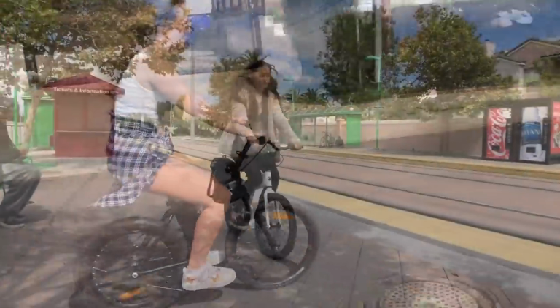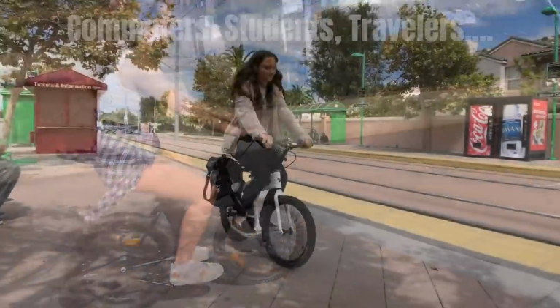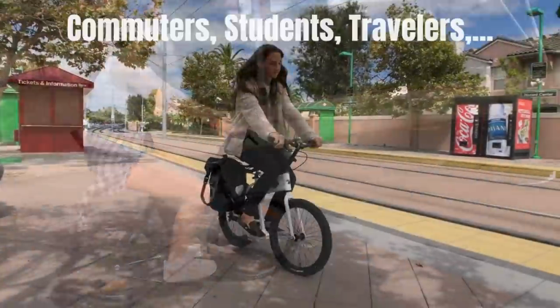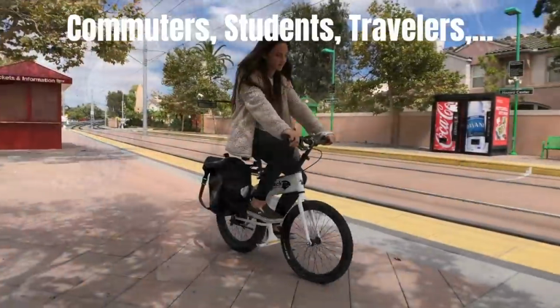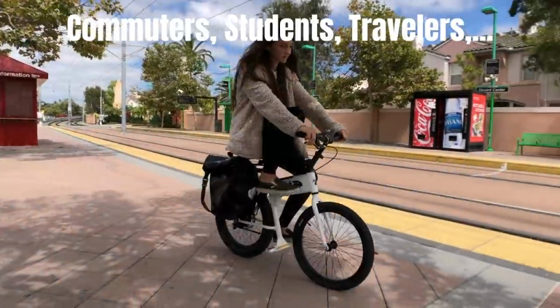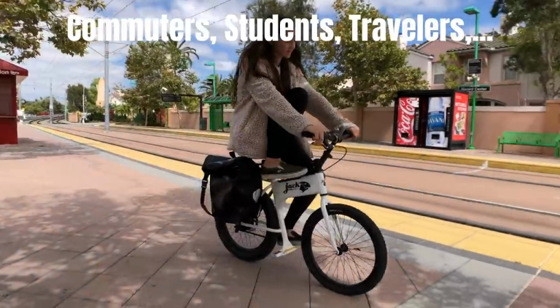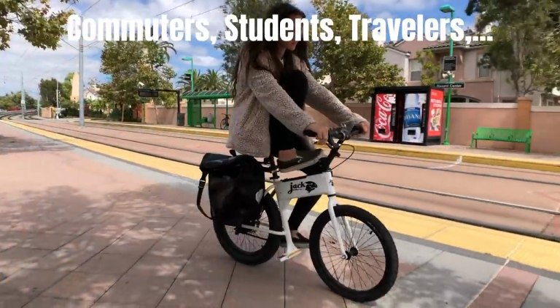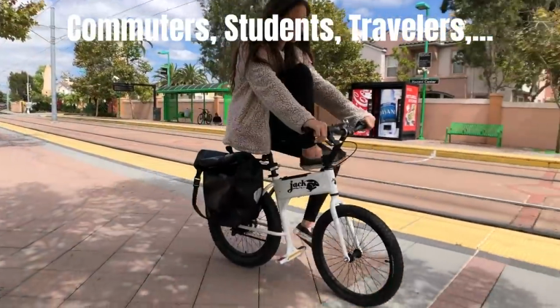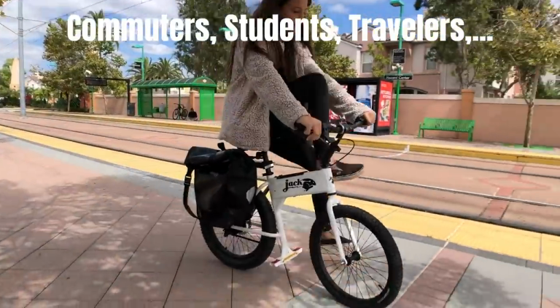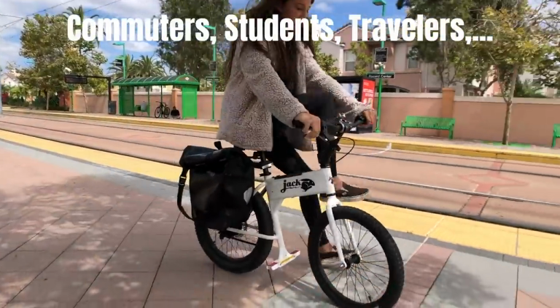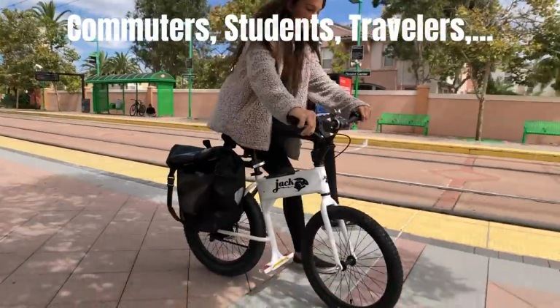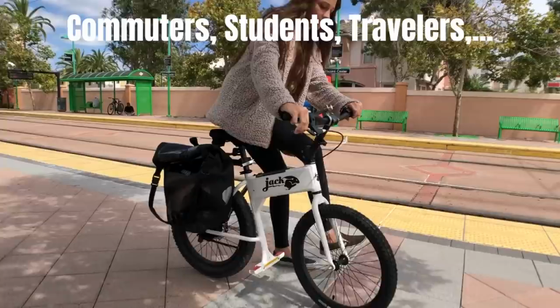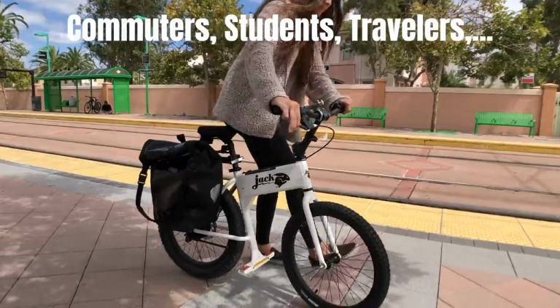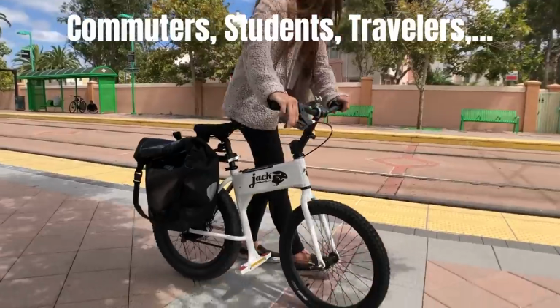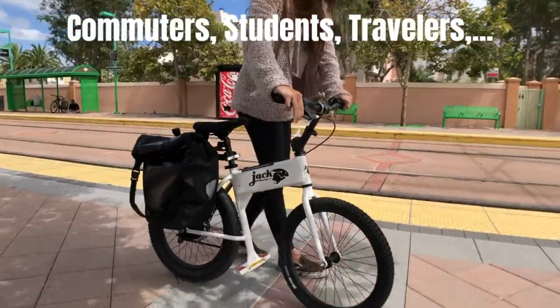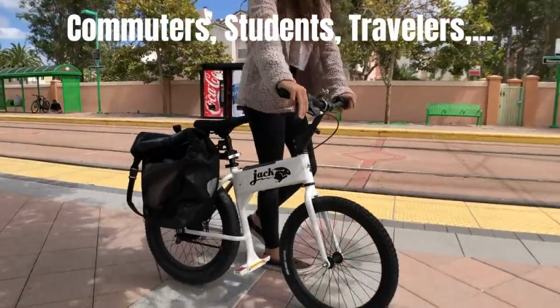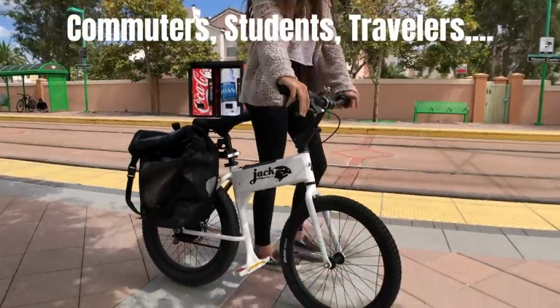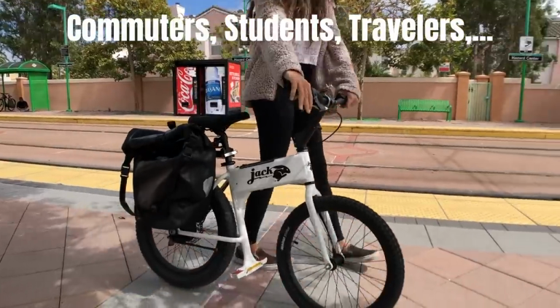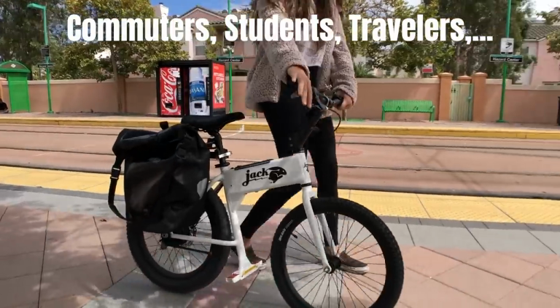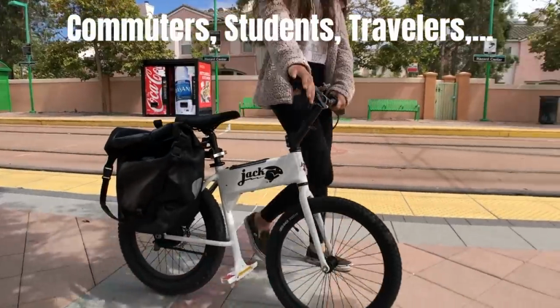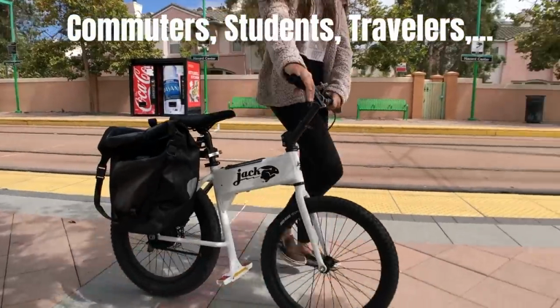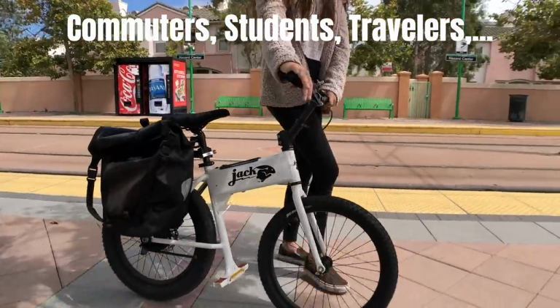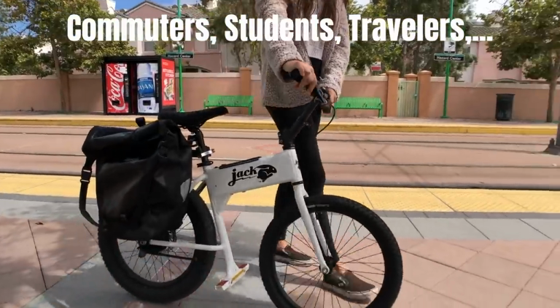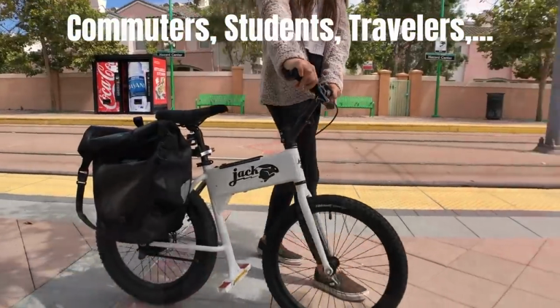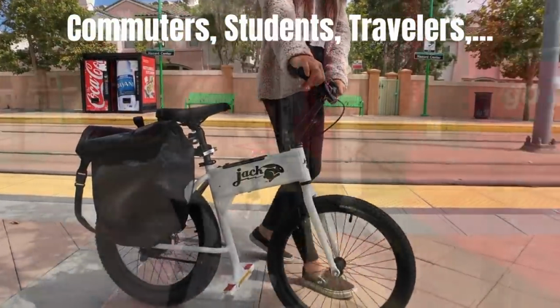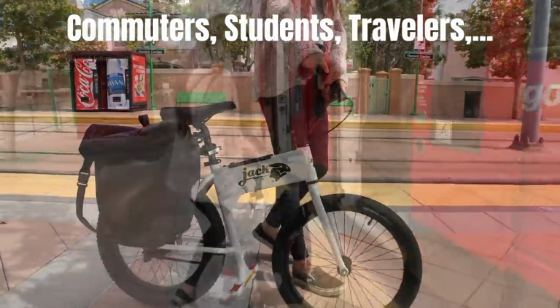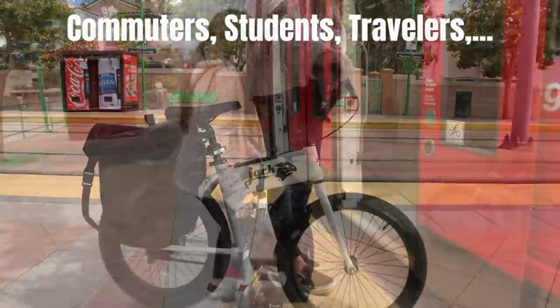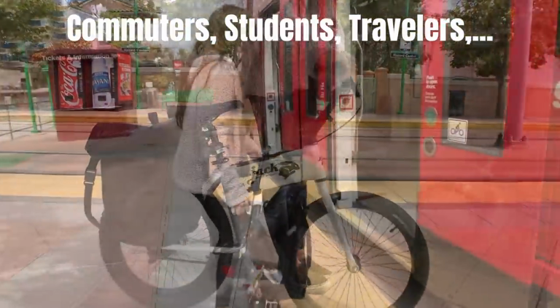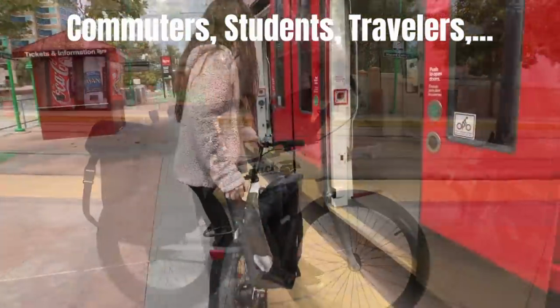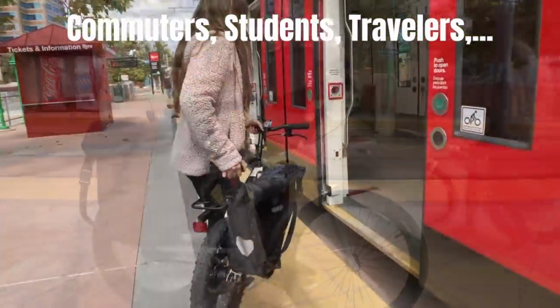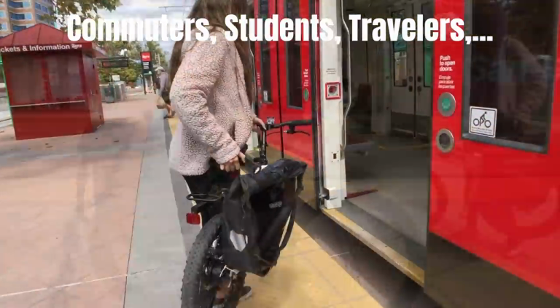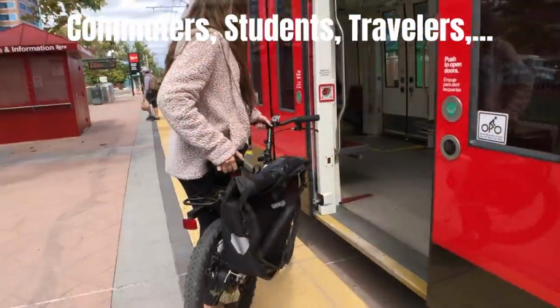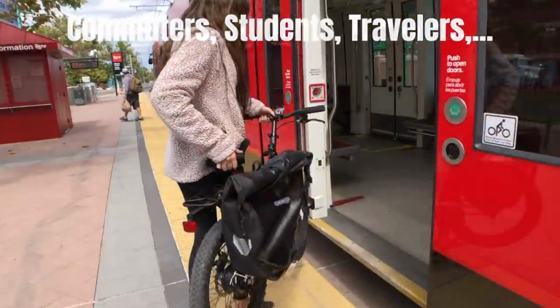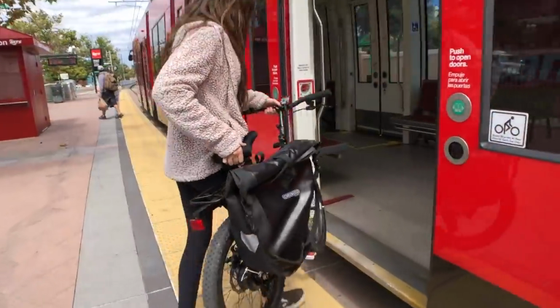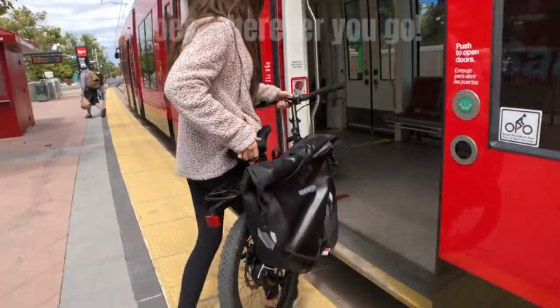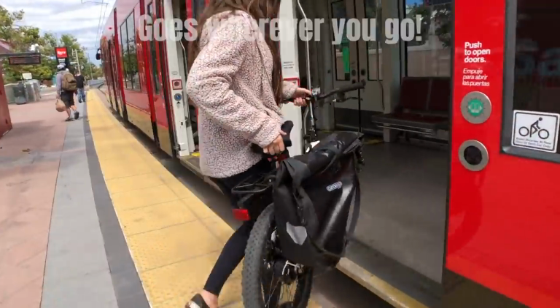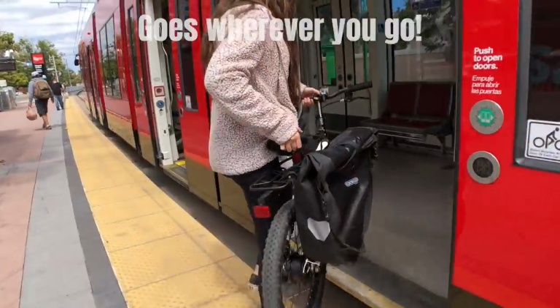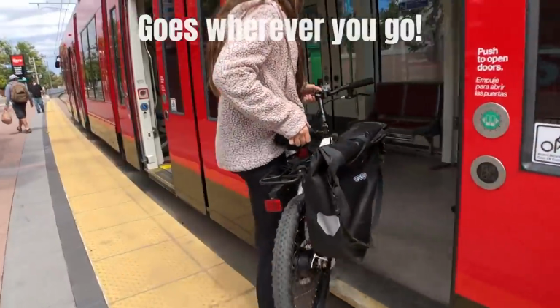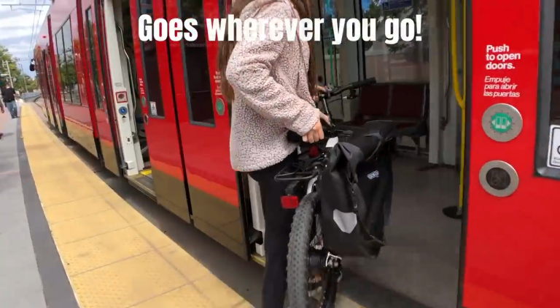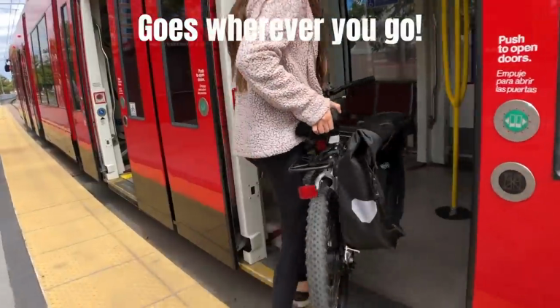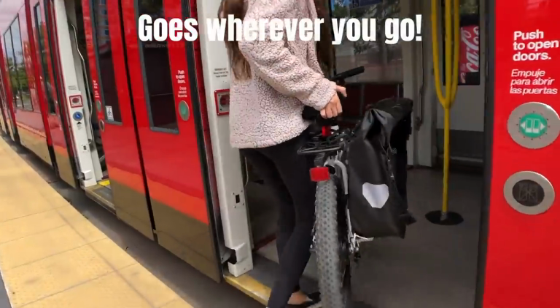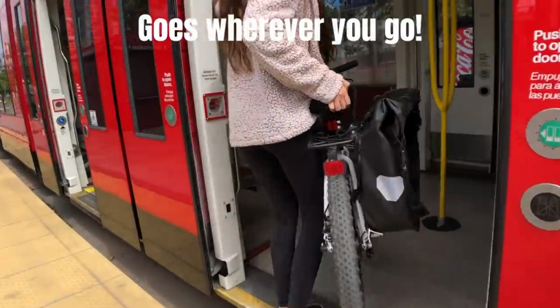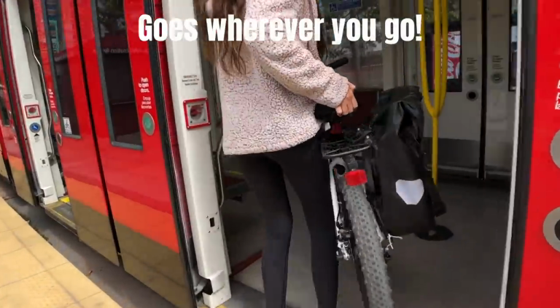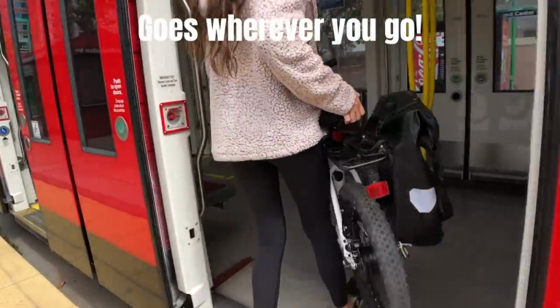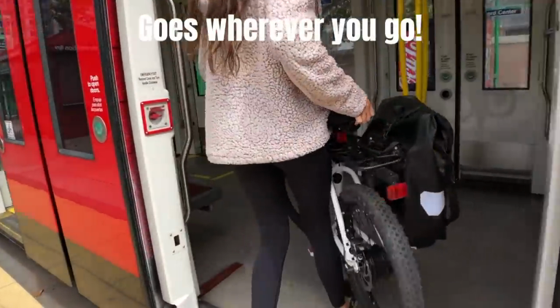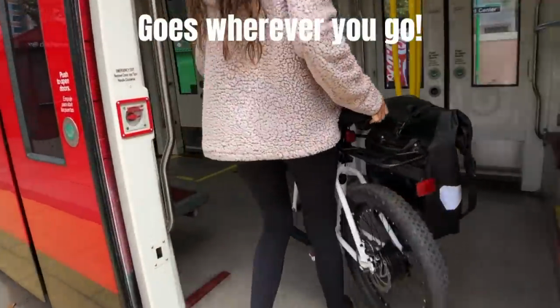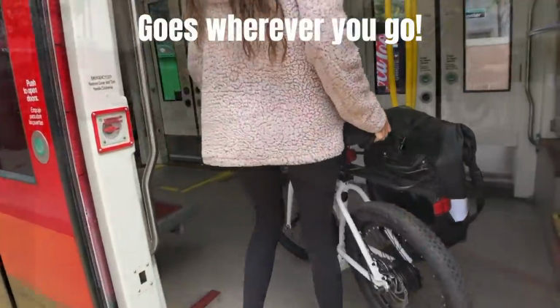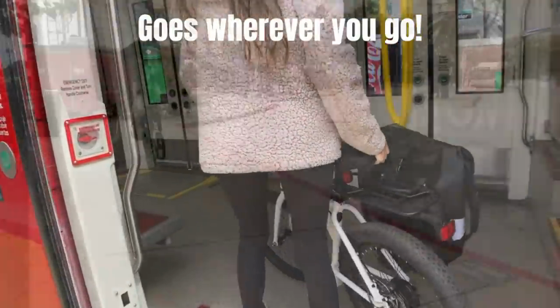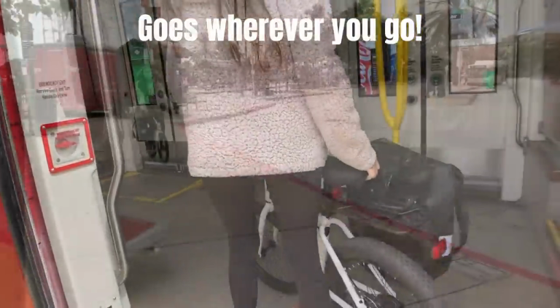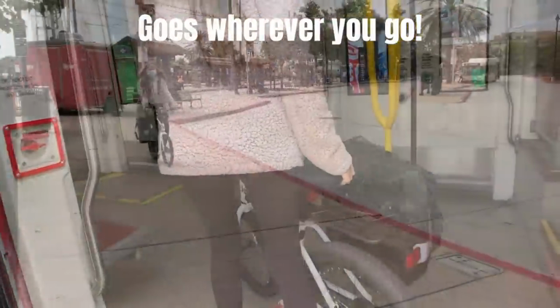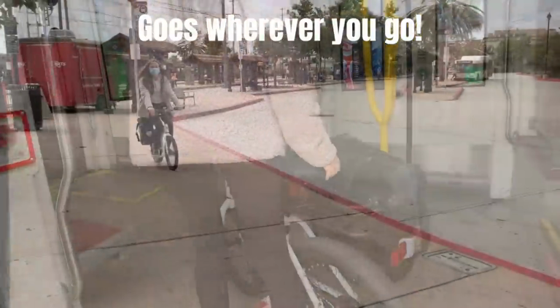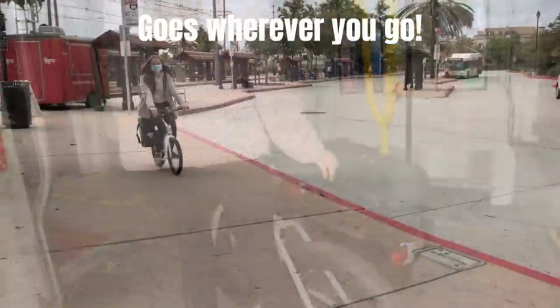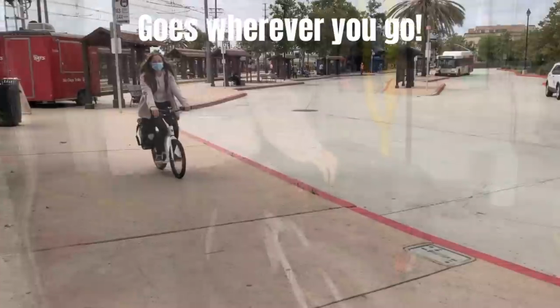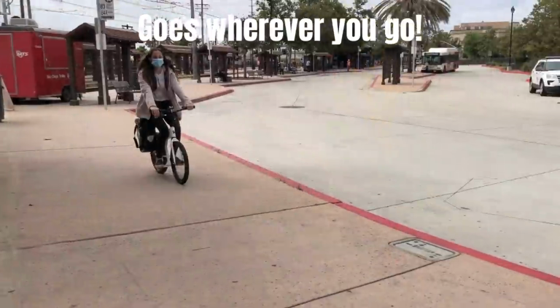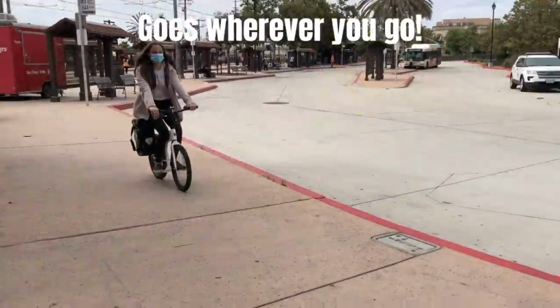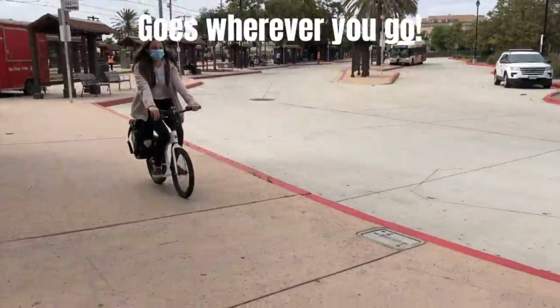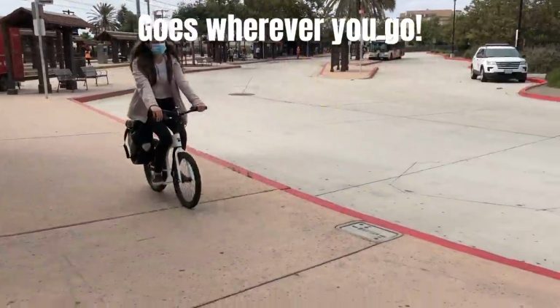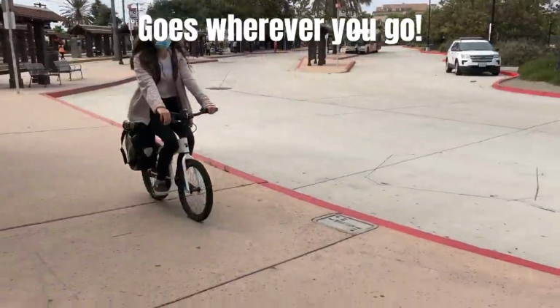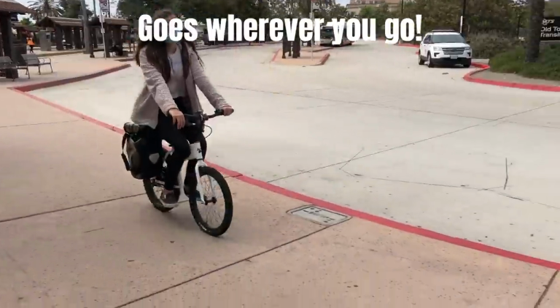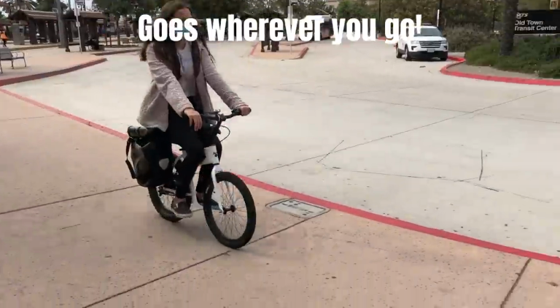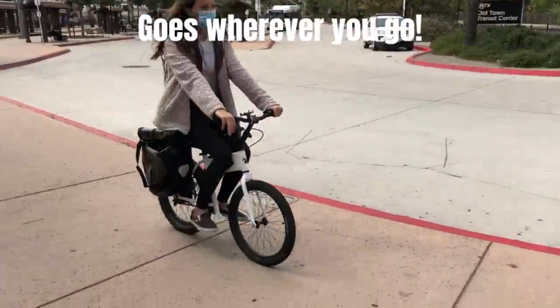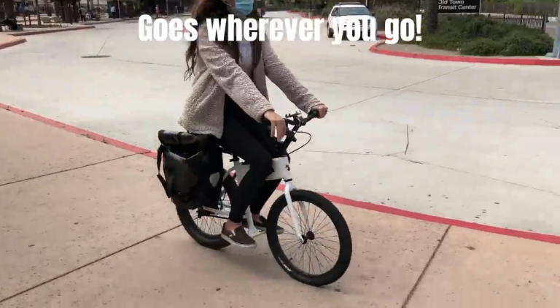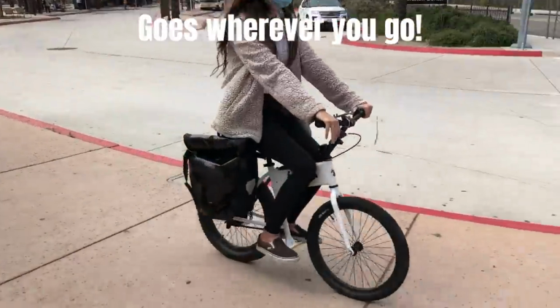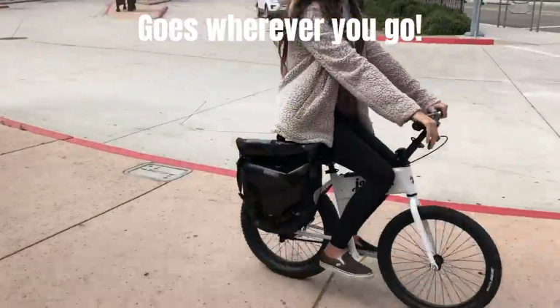For commuters and students, bring Jackrabbit everywhere. Bring it with you on the train, into your office, your classroom, your dorm room, and wherever you go.